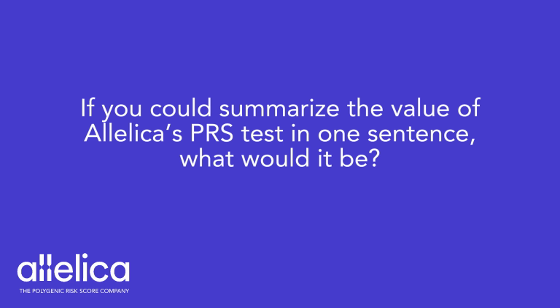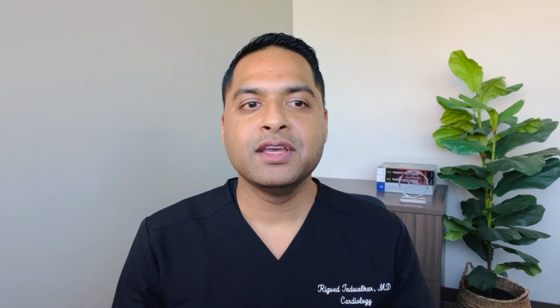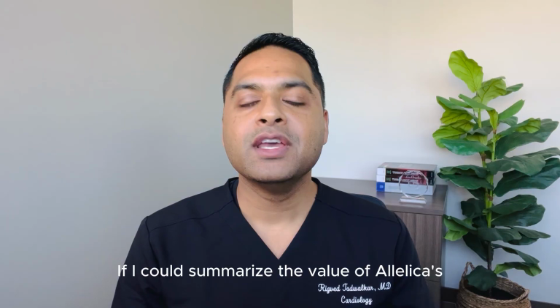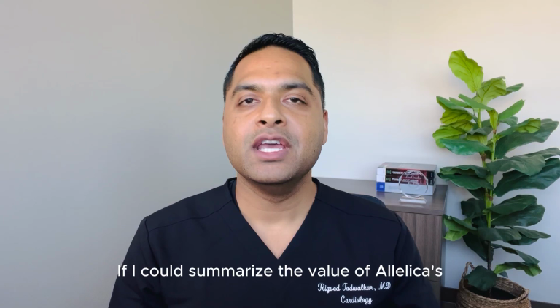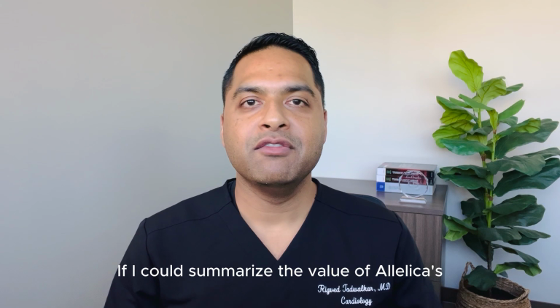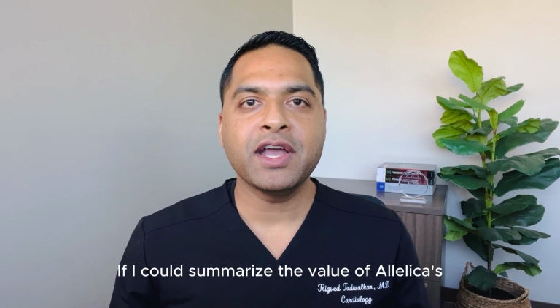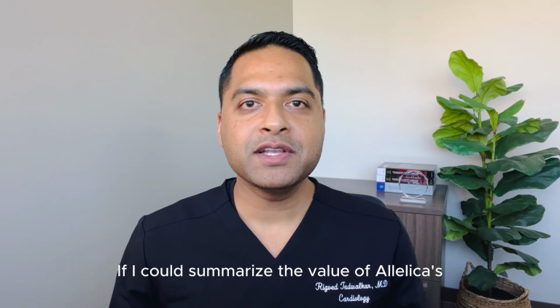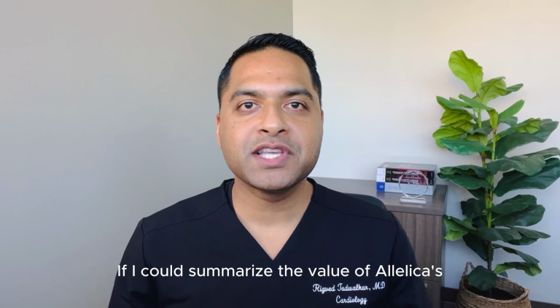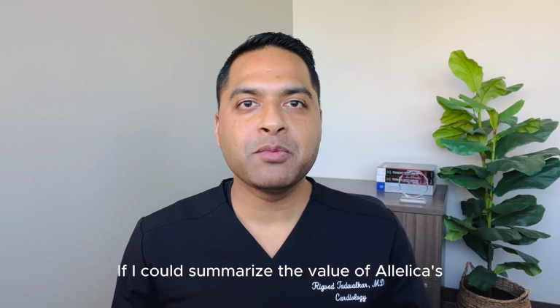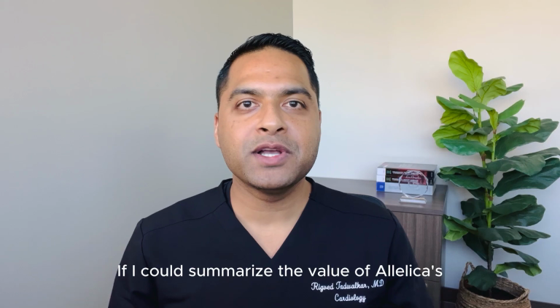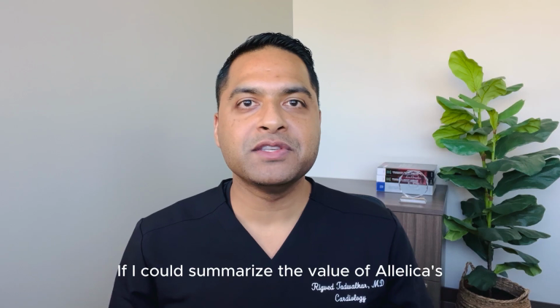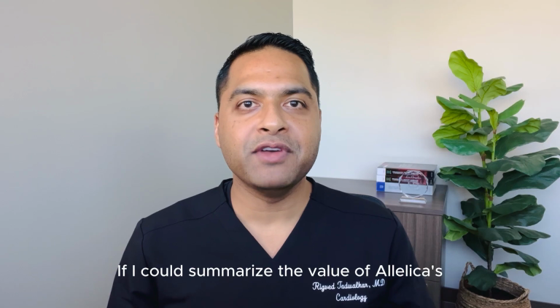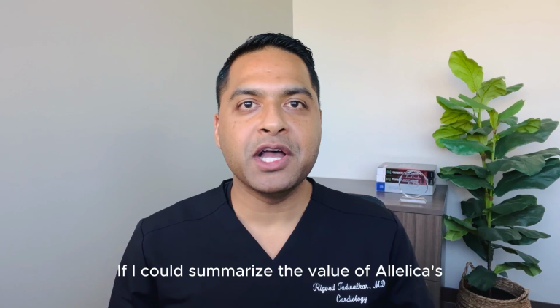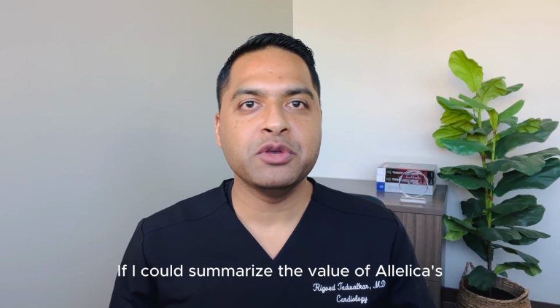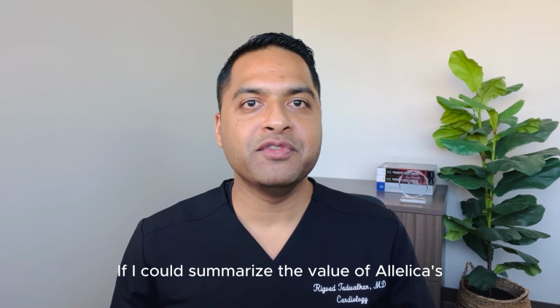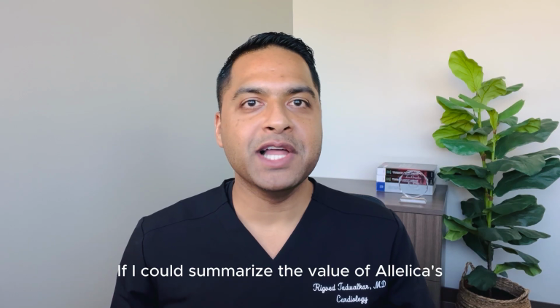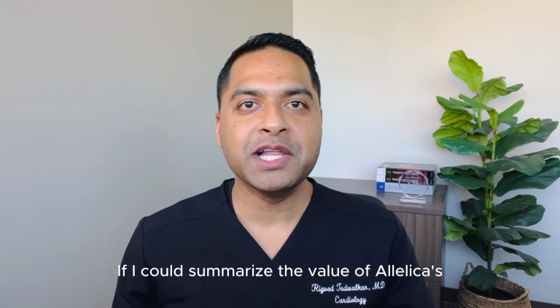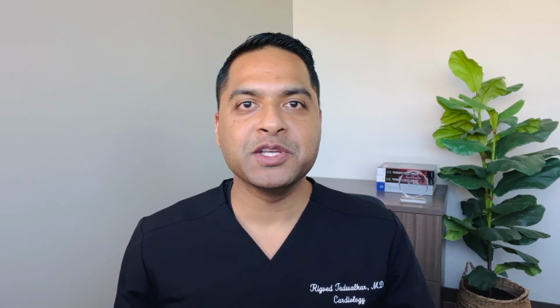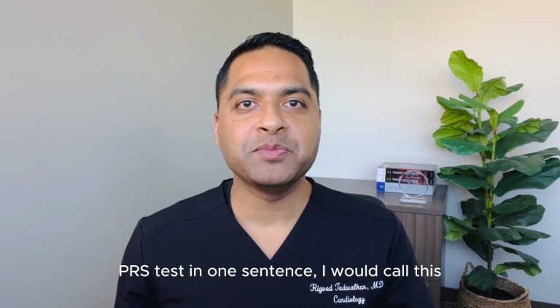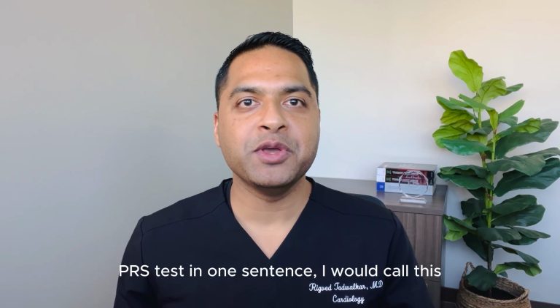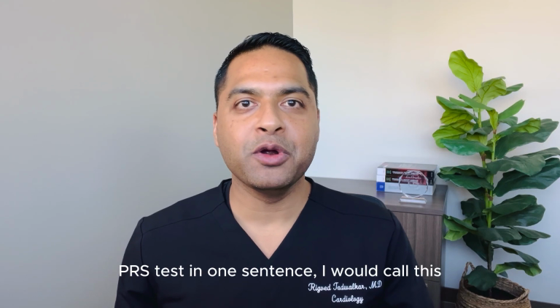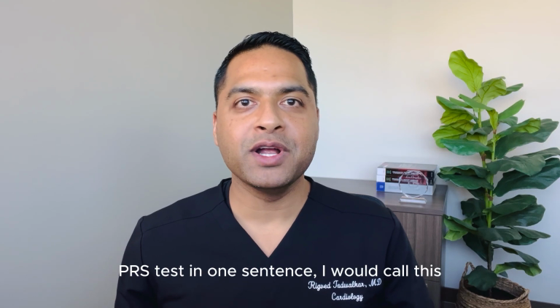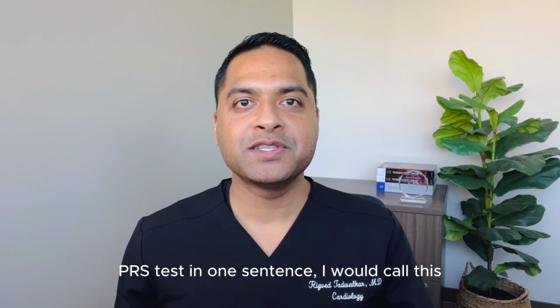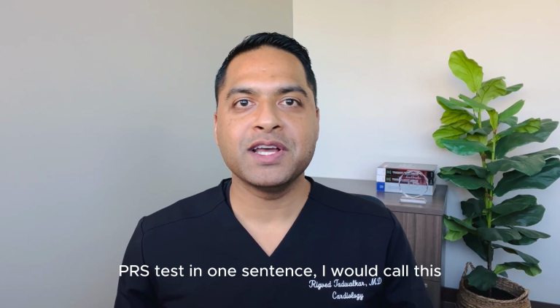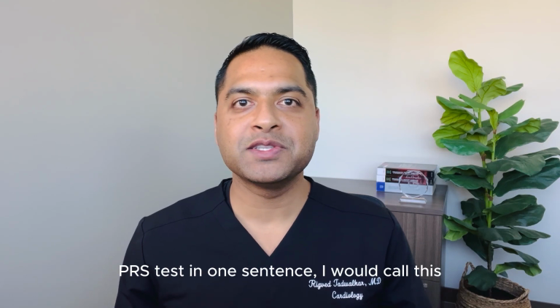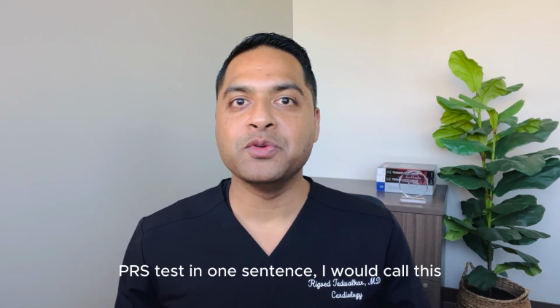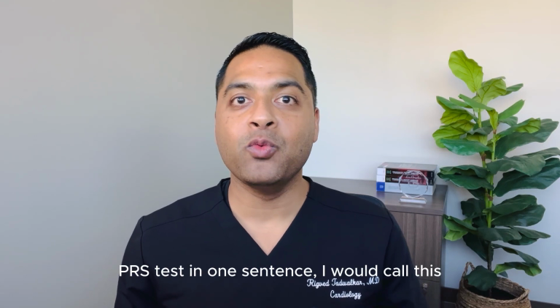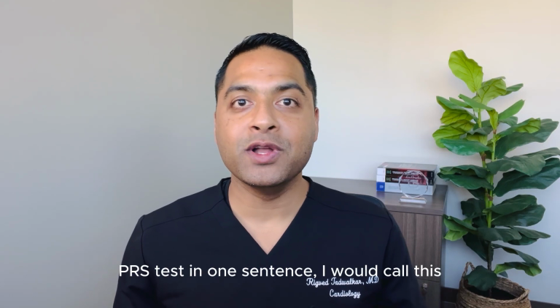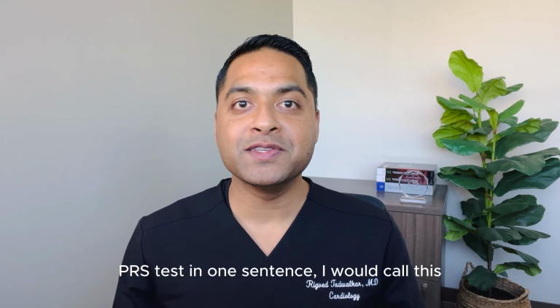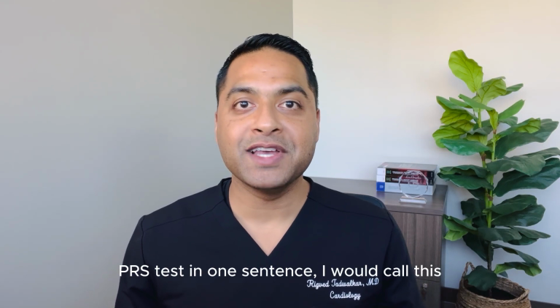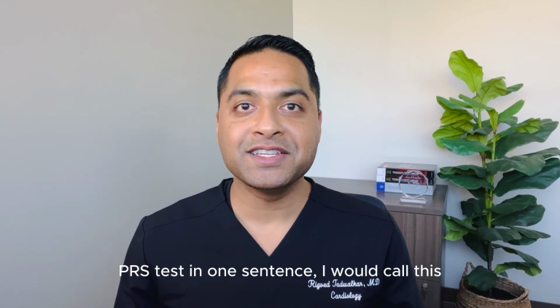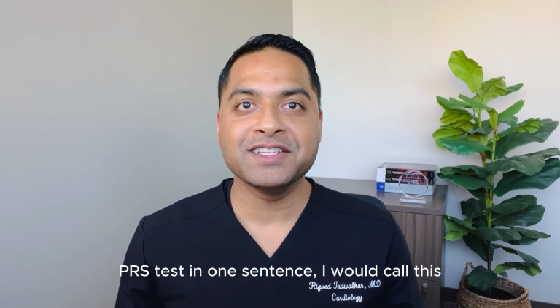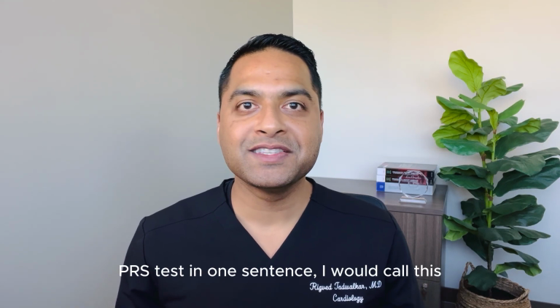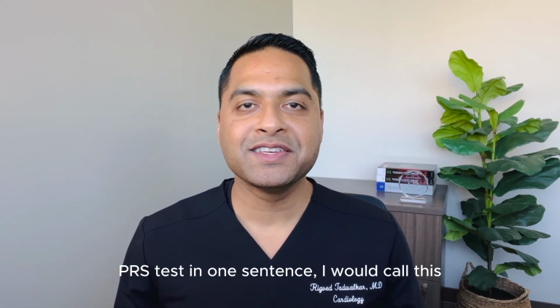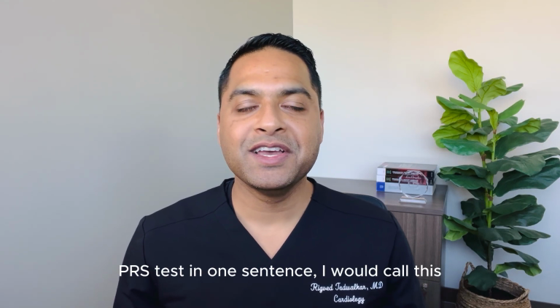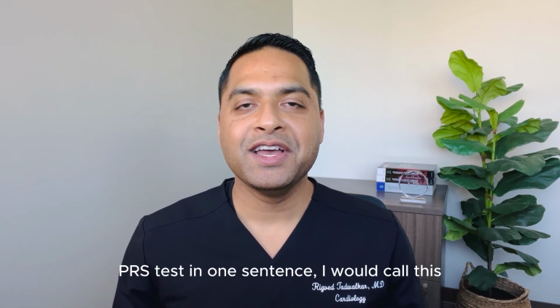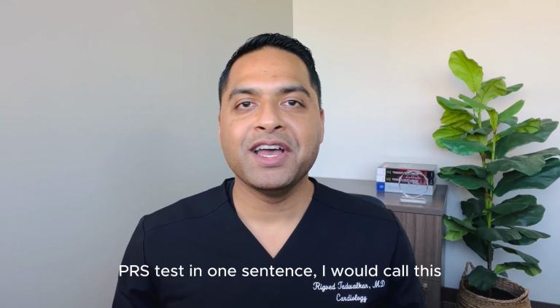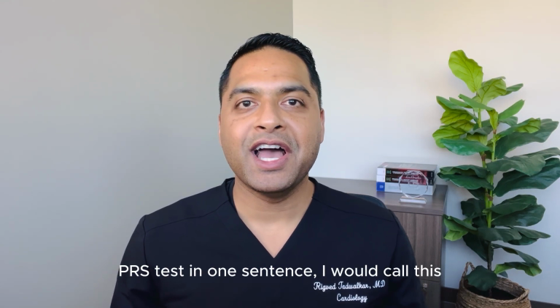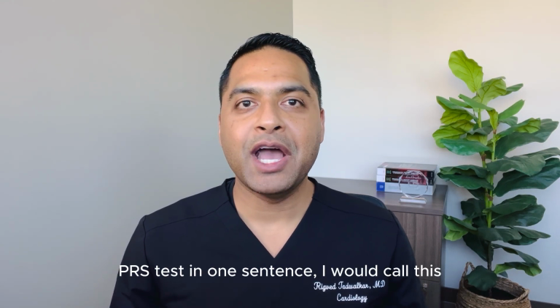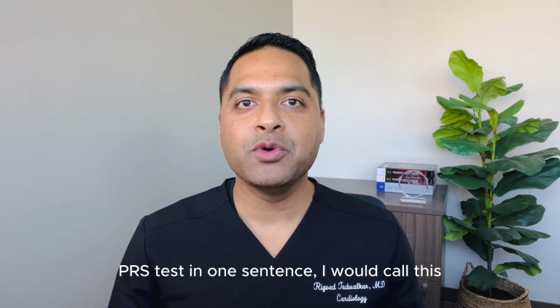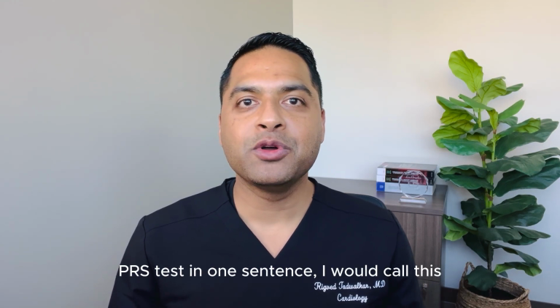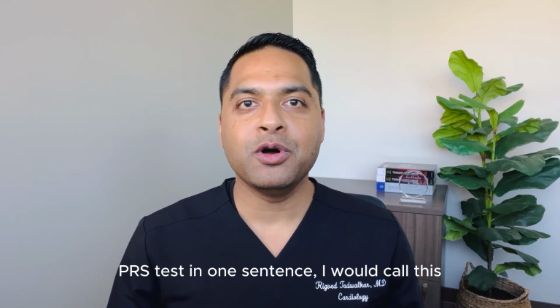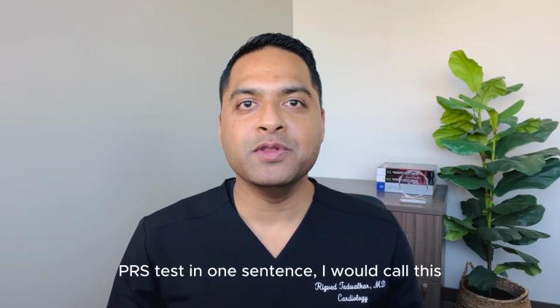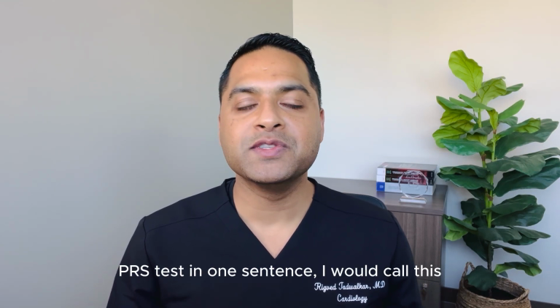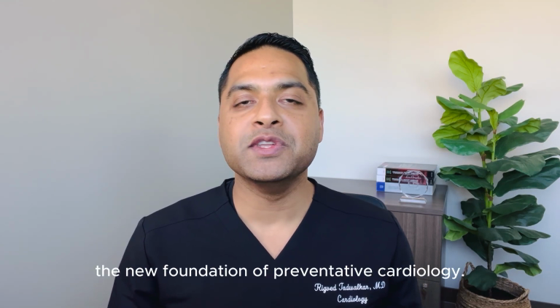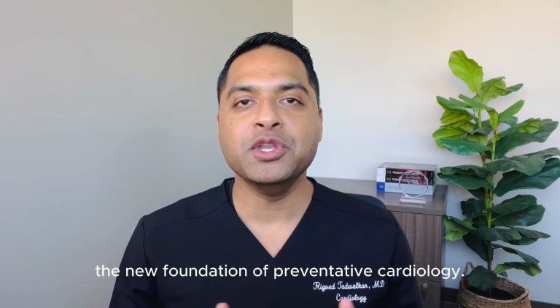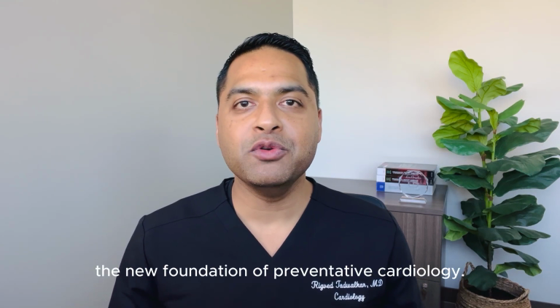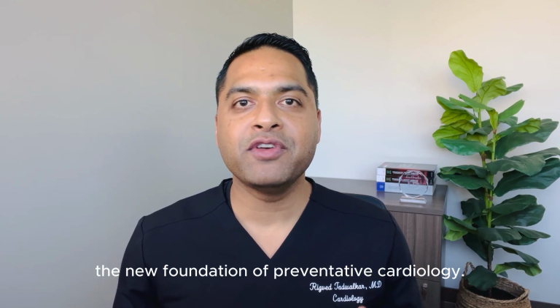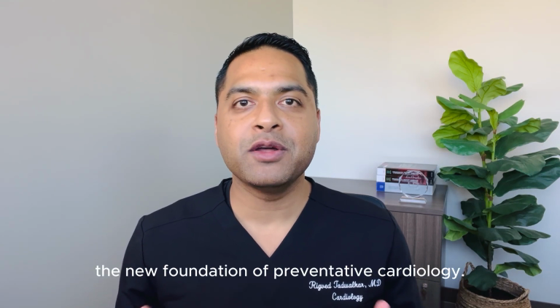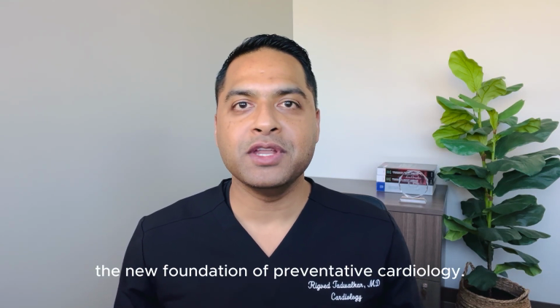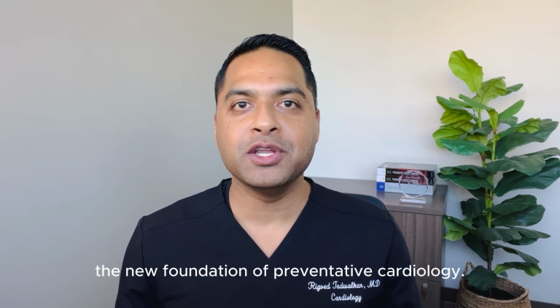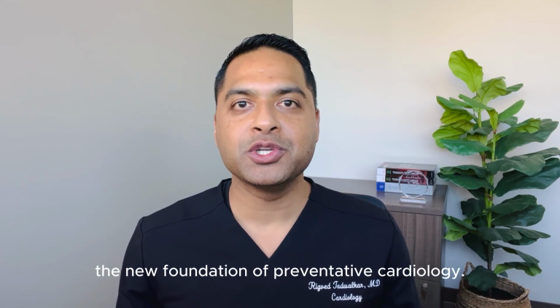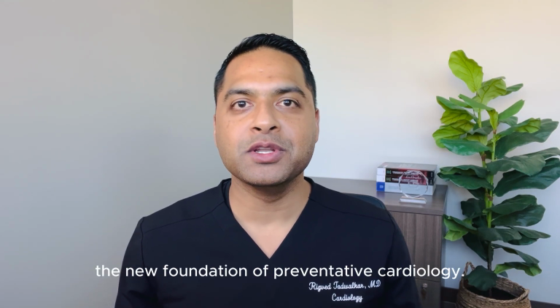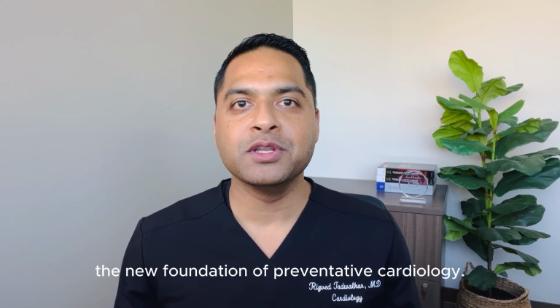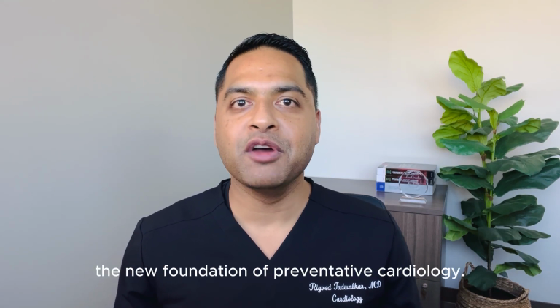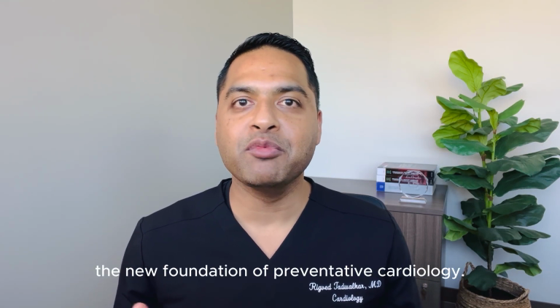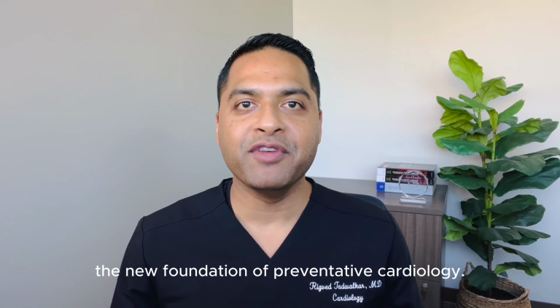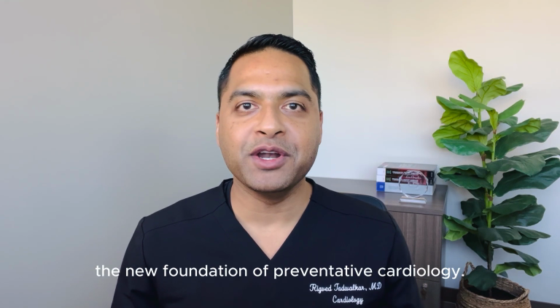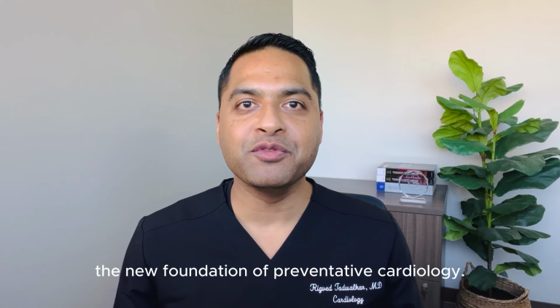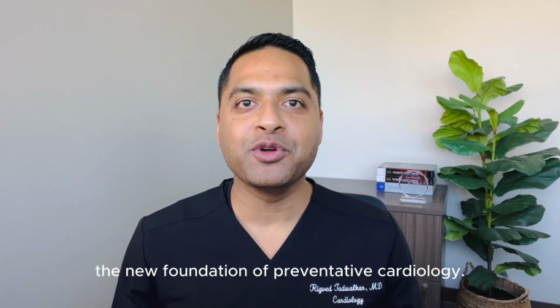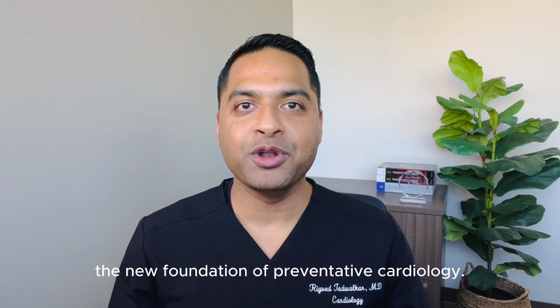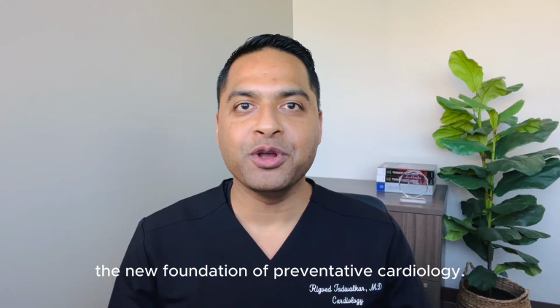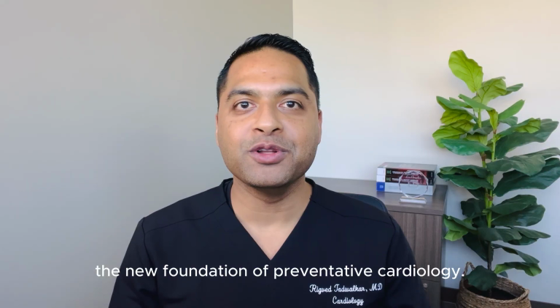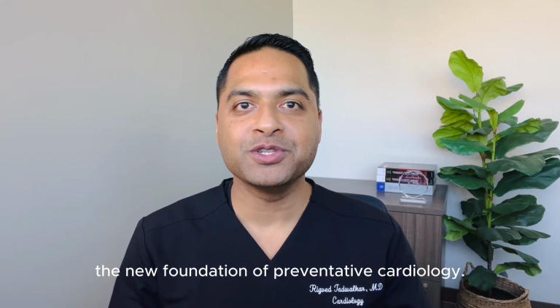If I could summarize the value of Allelica's PRS tests in one sentence, I would call this the new foundation of preventative cardiology.